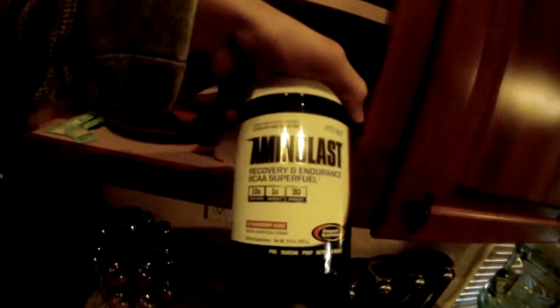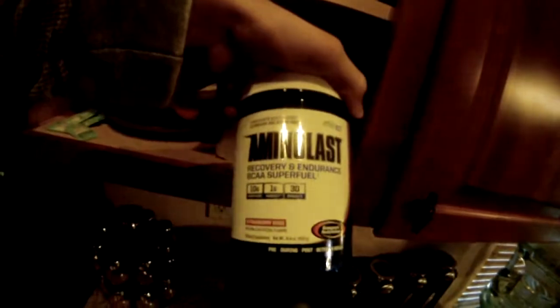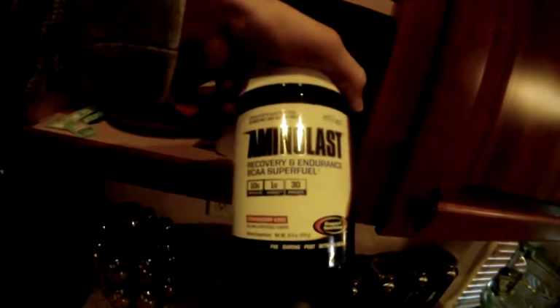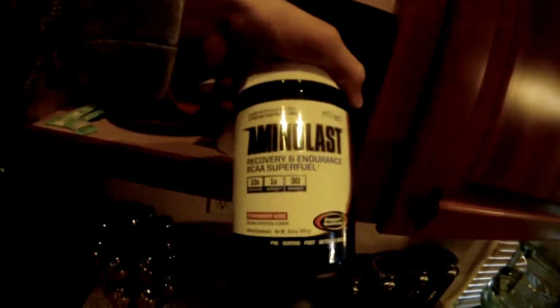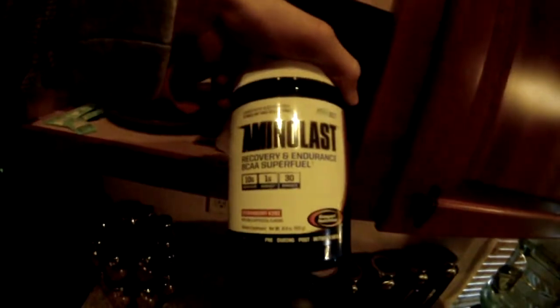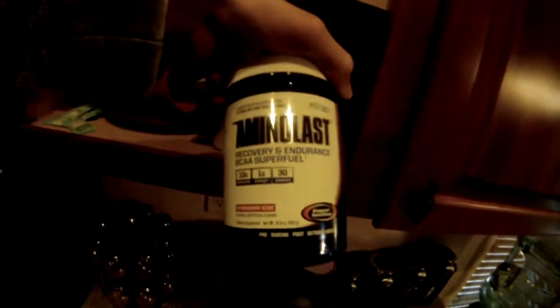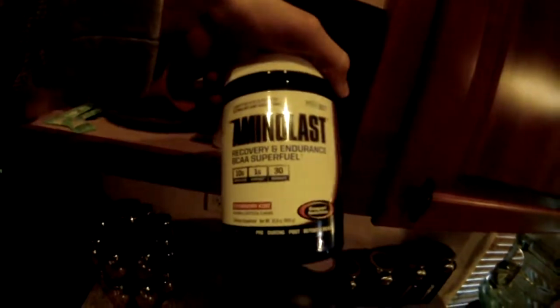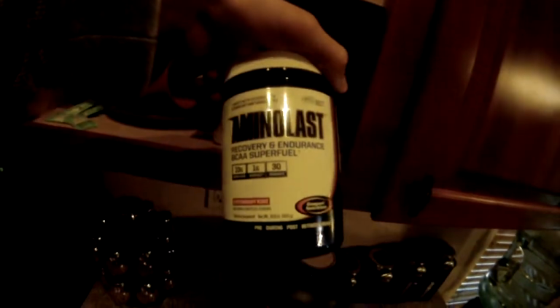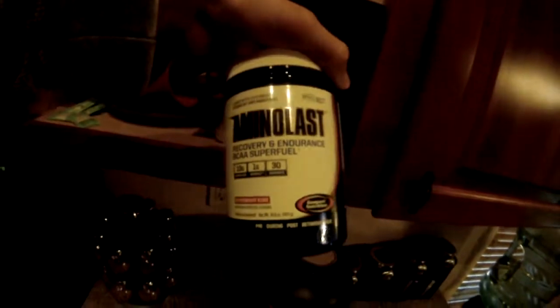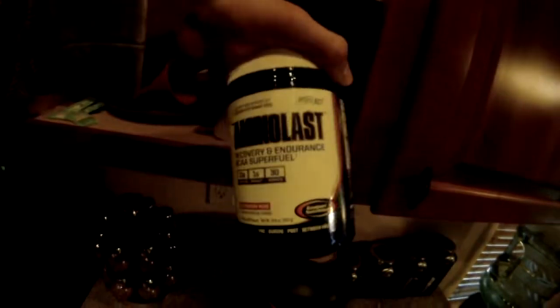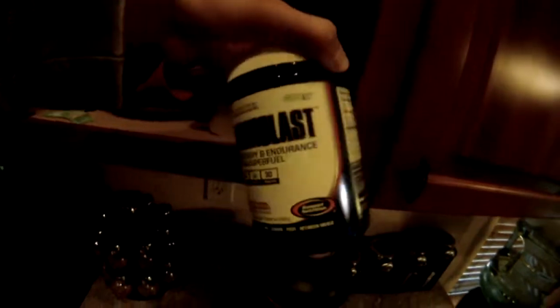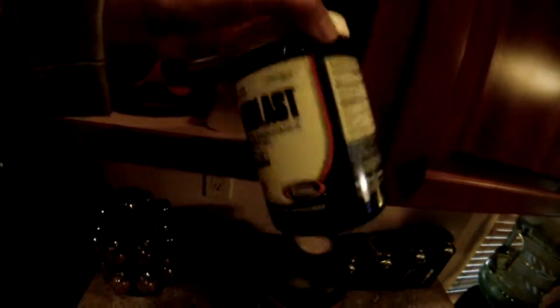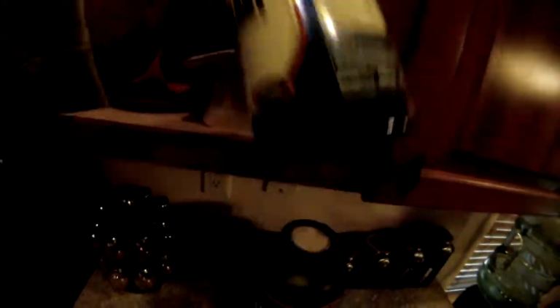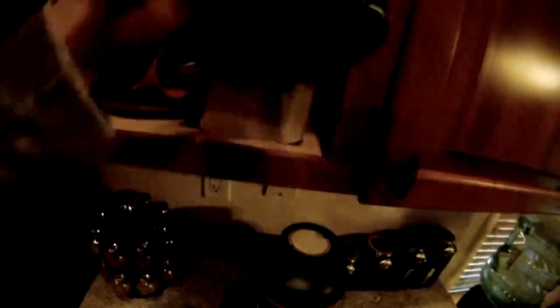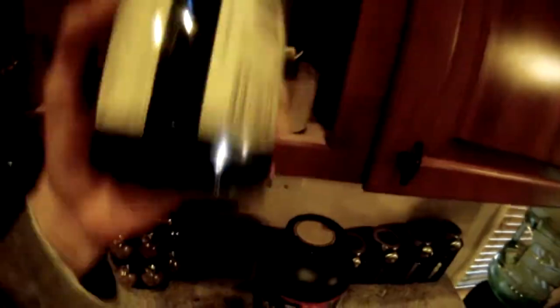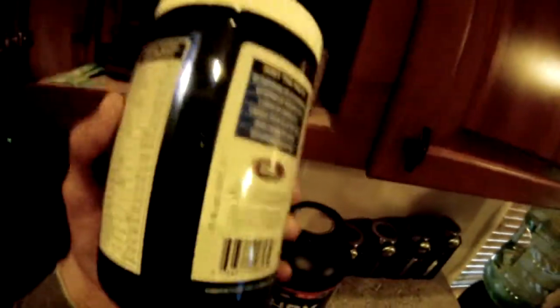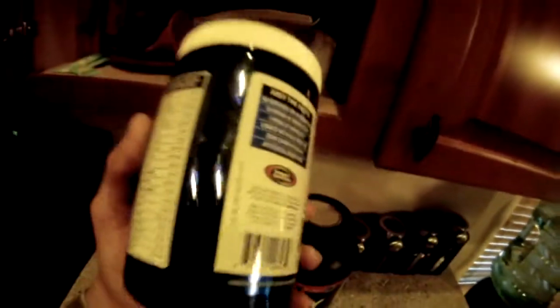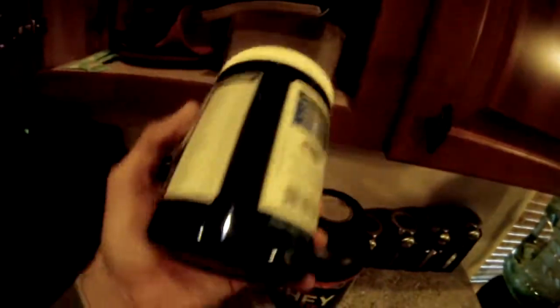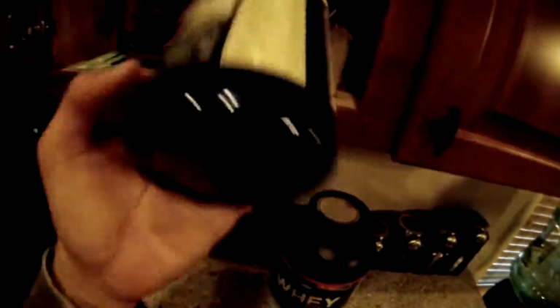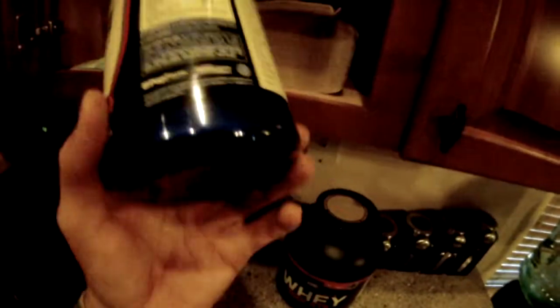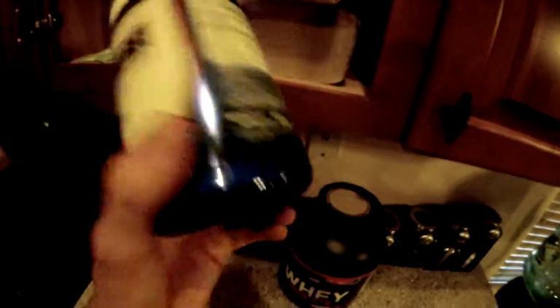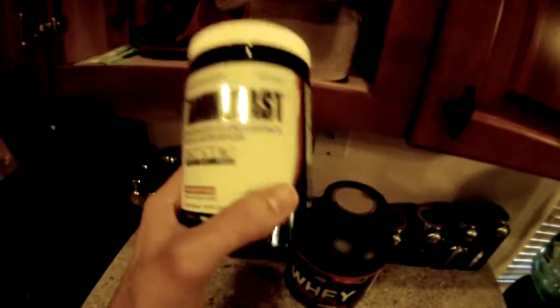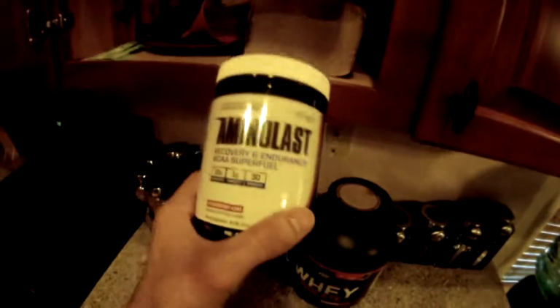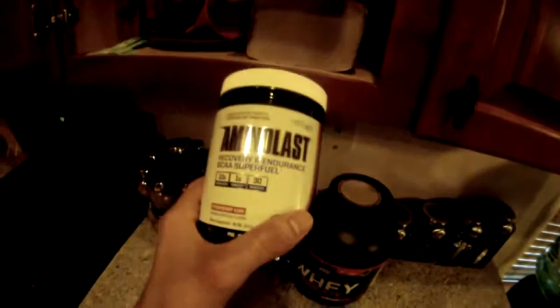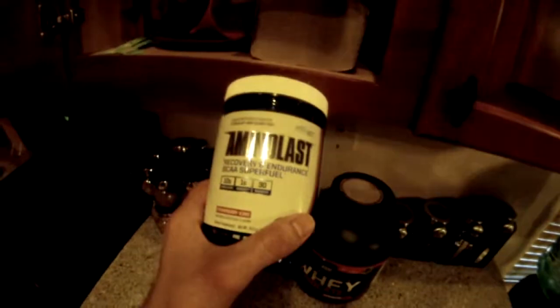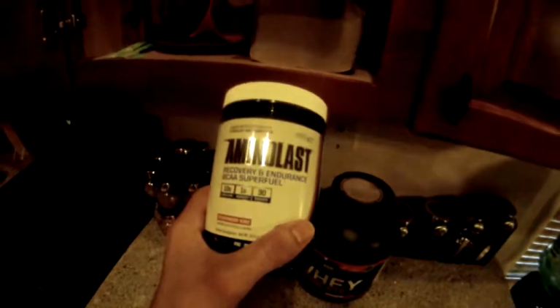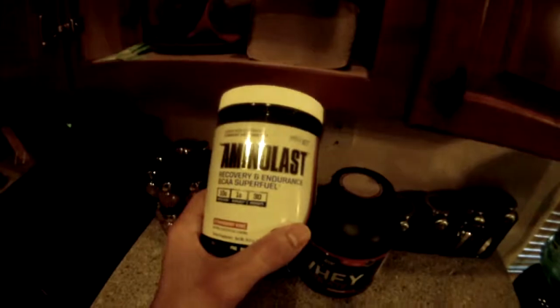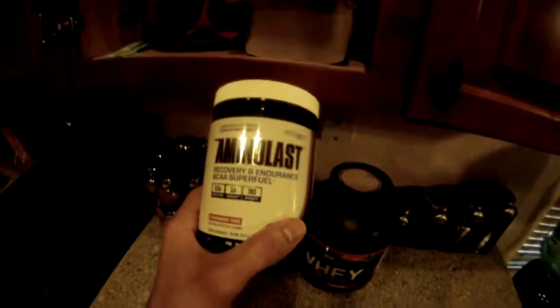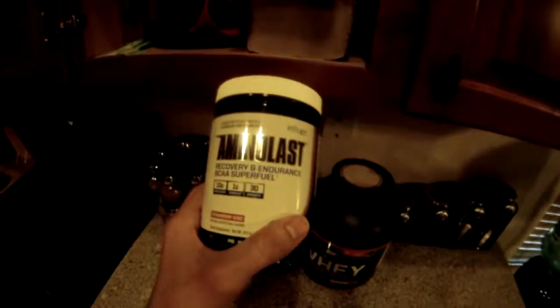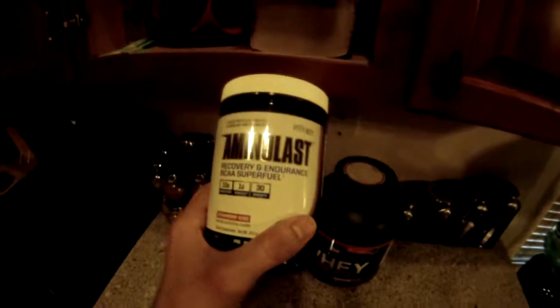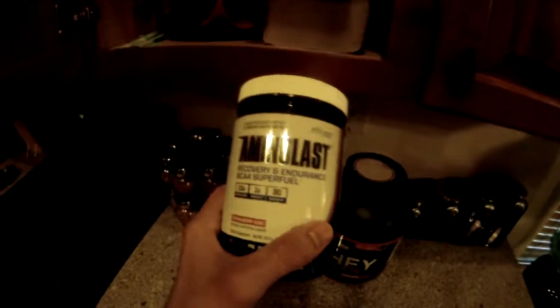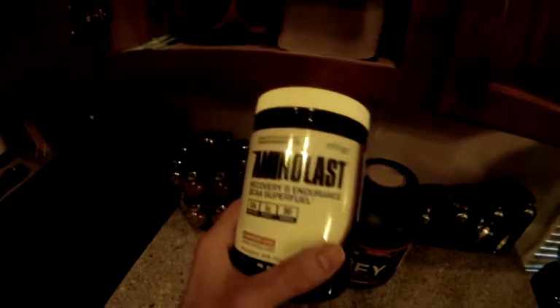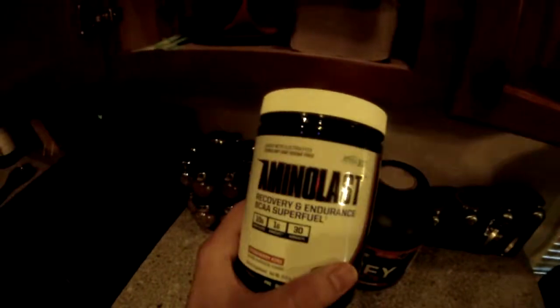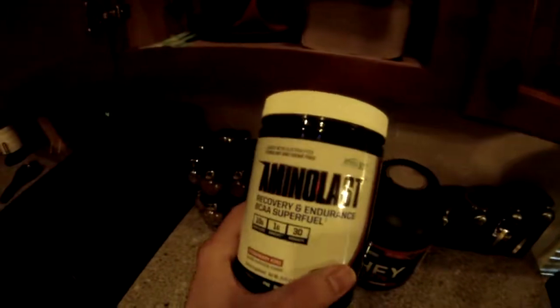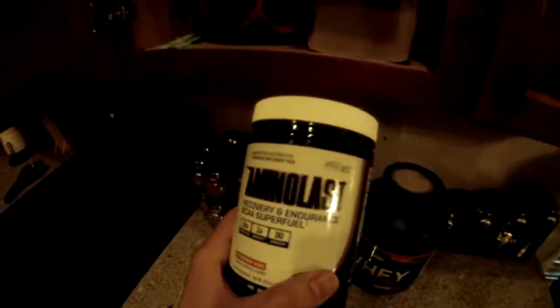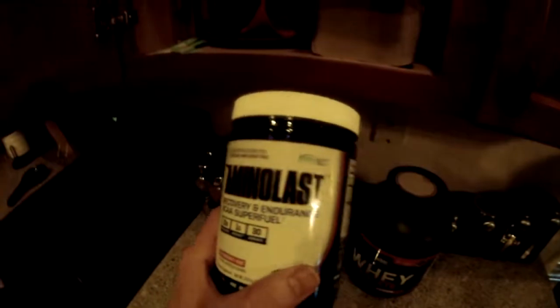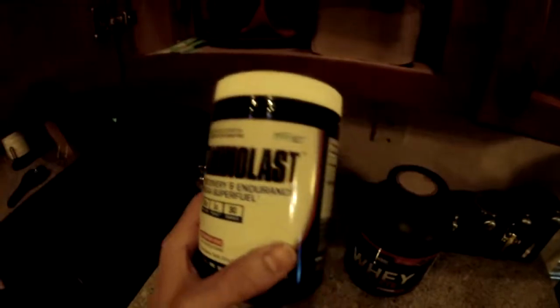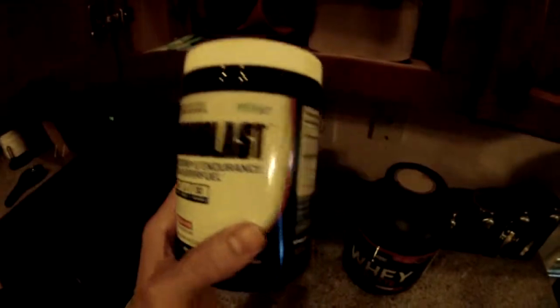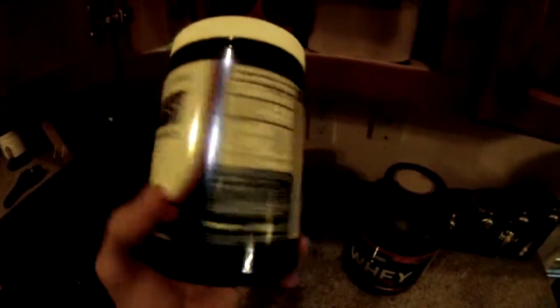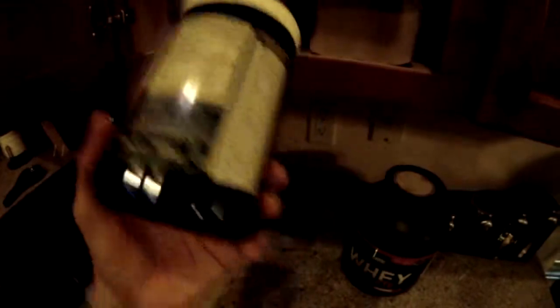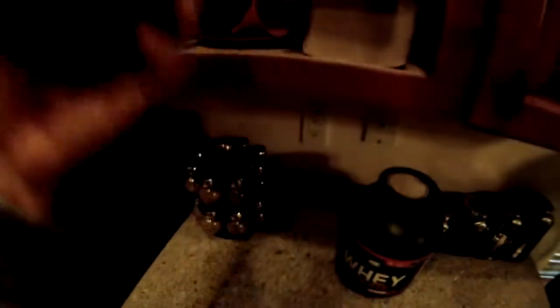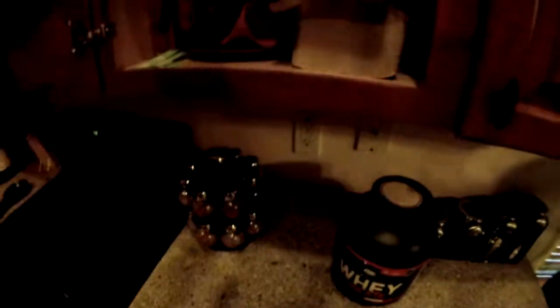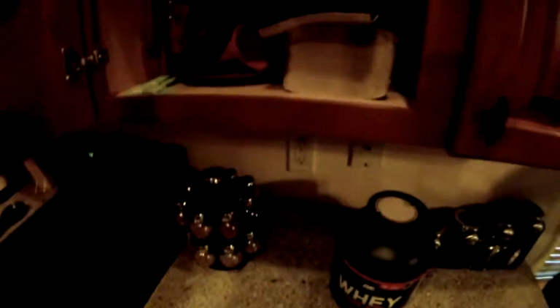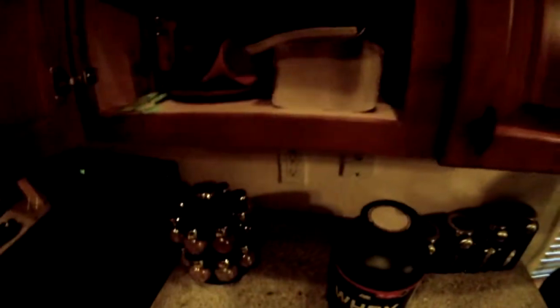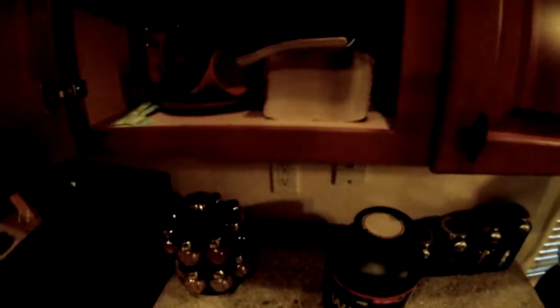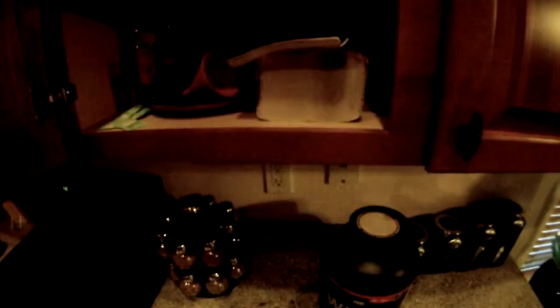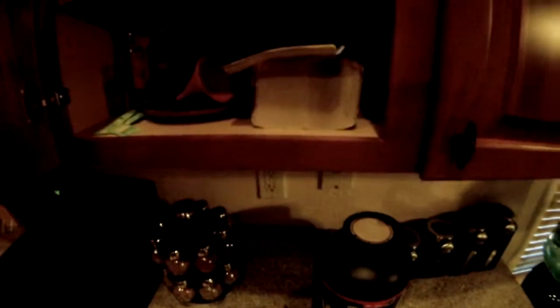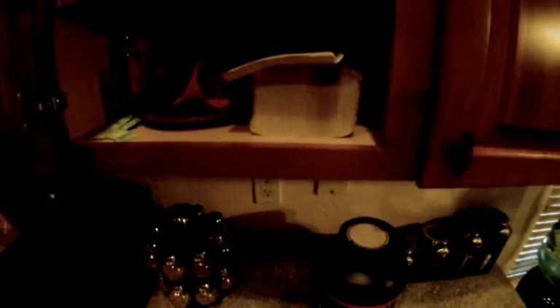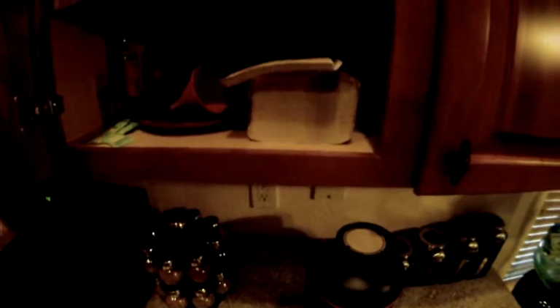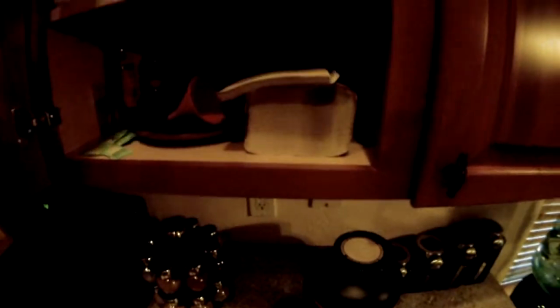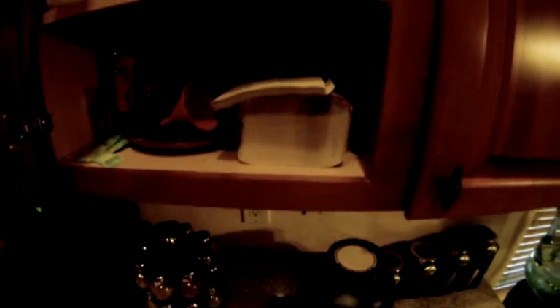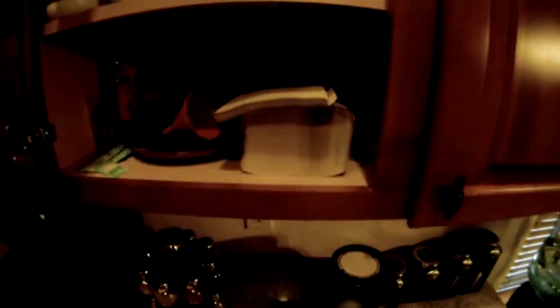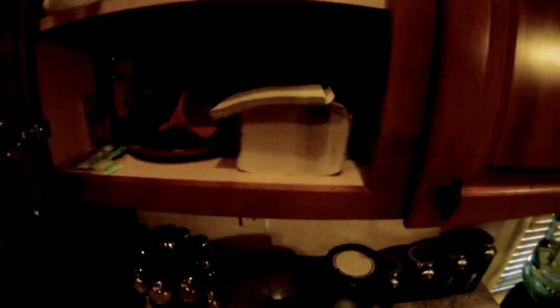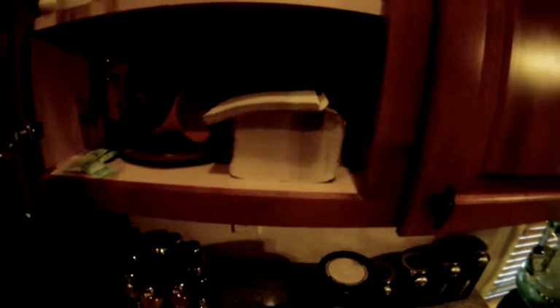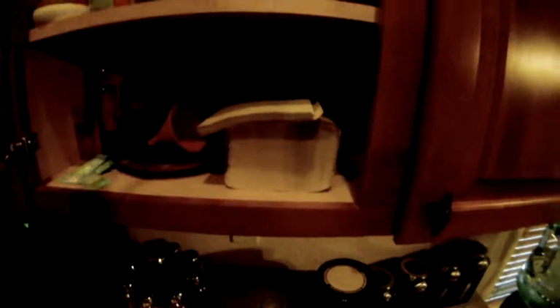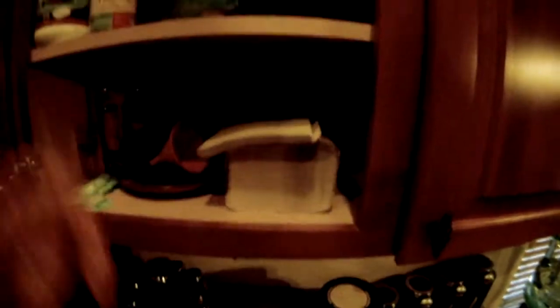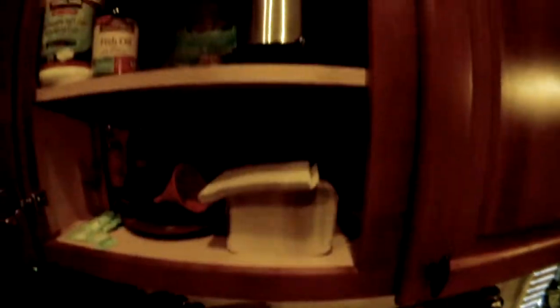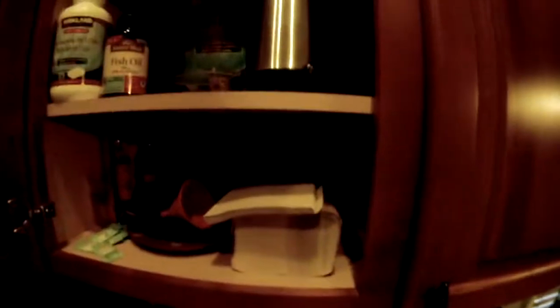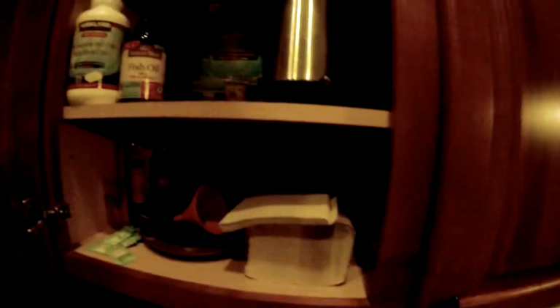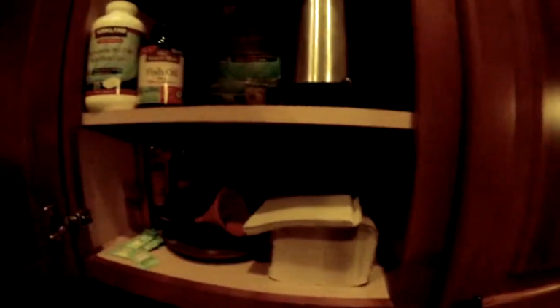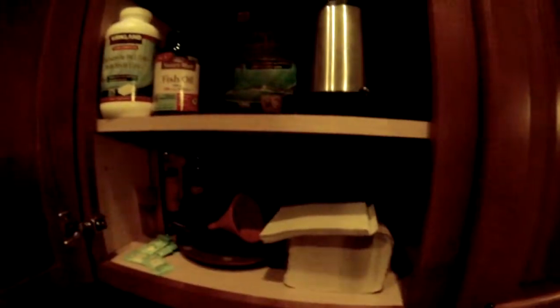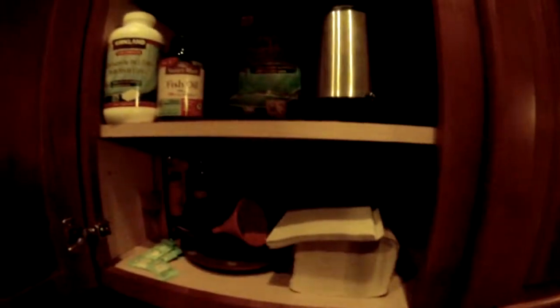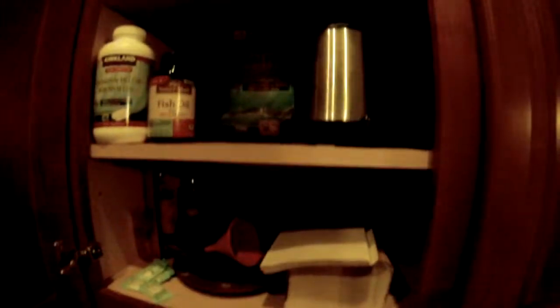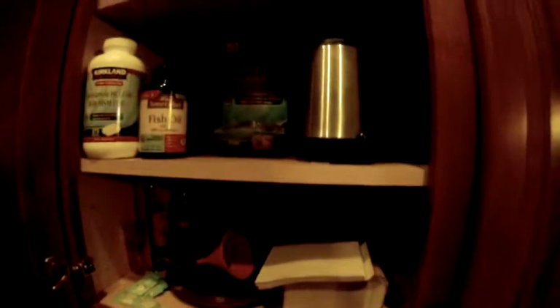I am using this product - Amino Last by Gaspari. I'll be doing a review on this soon. It's basically a branched-chain amino acid plus electrolyte recovery drink. It's essentially an intra-workout.